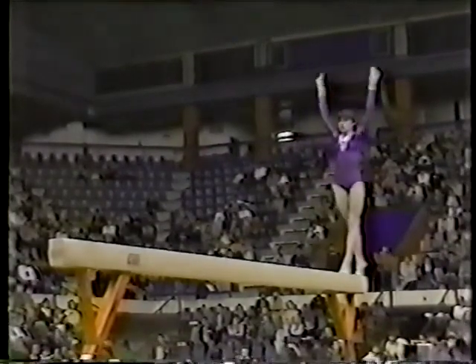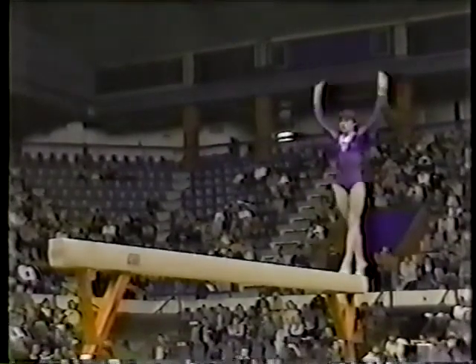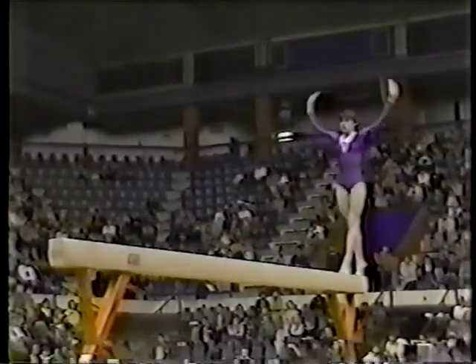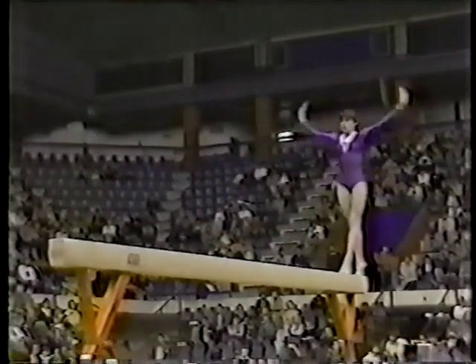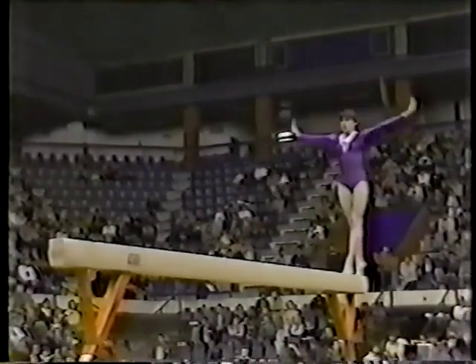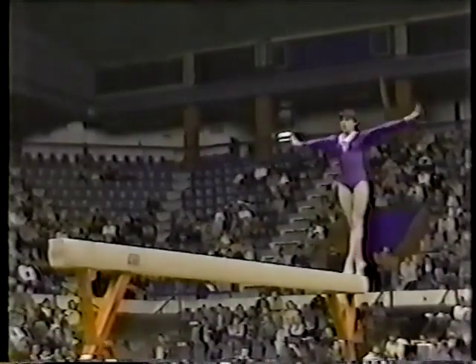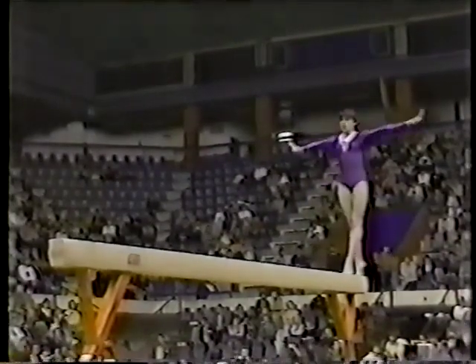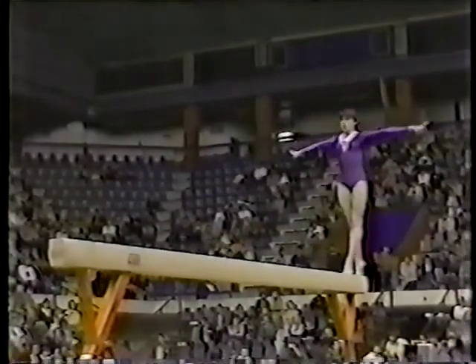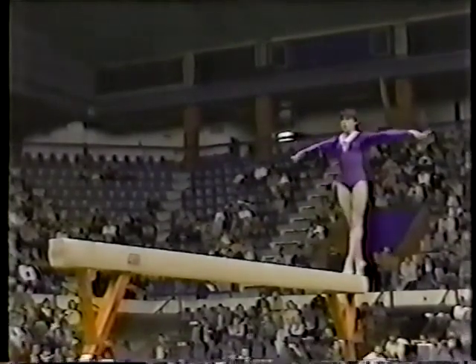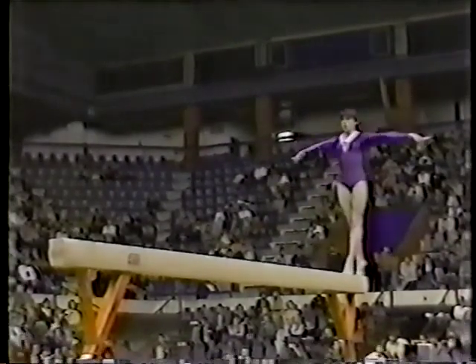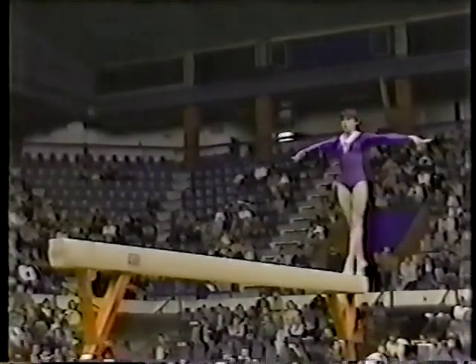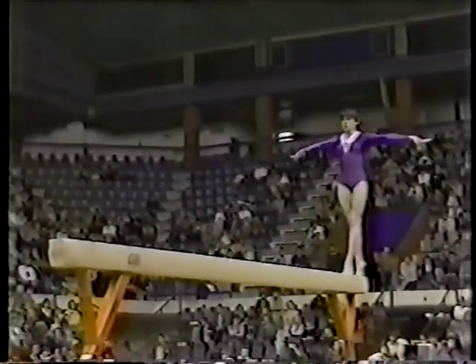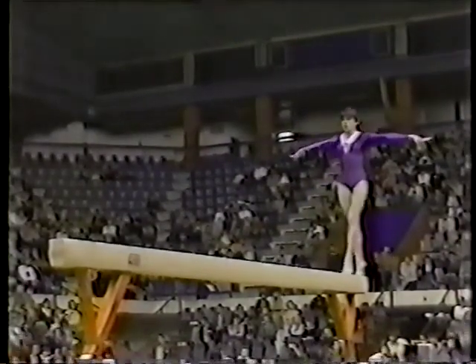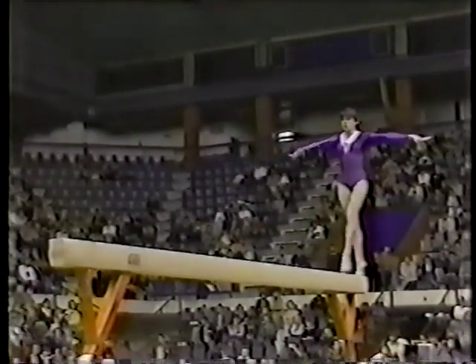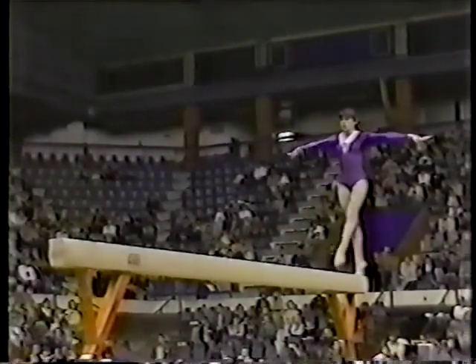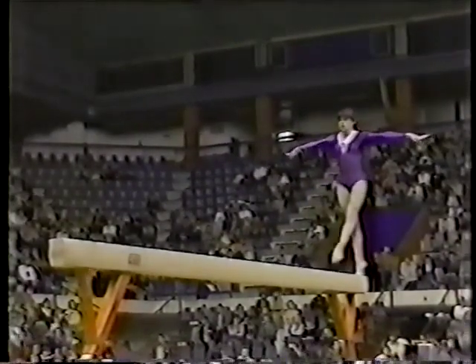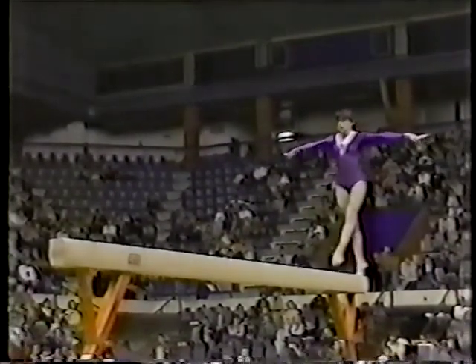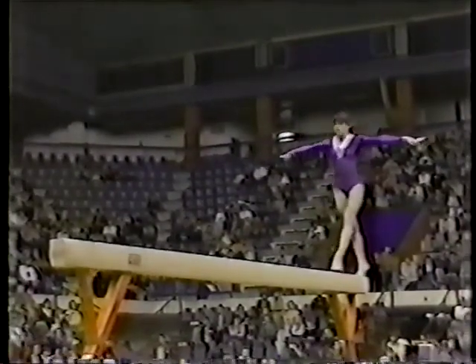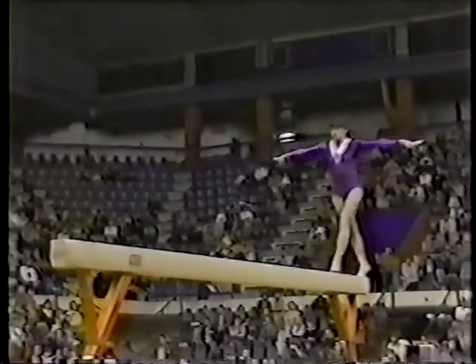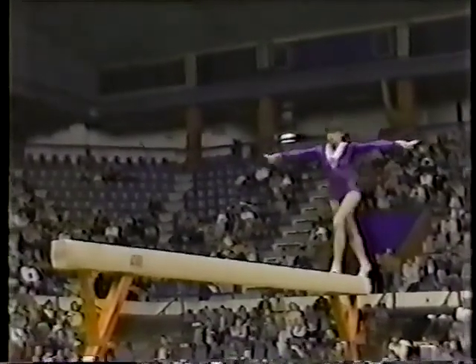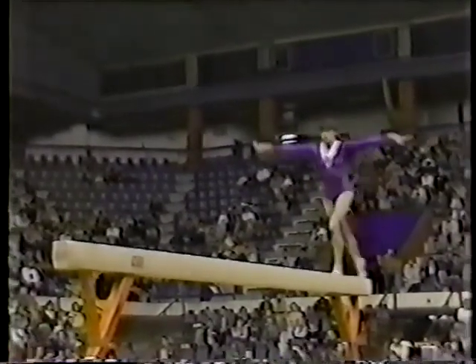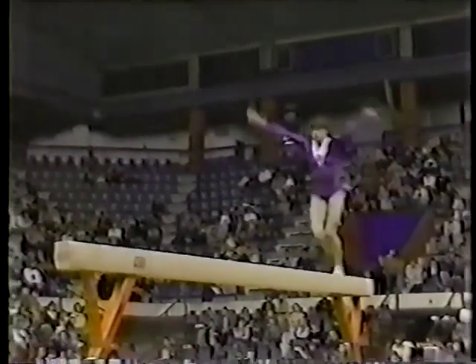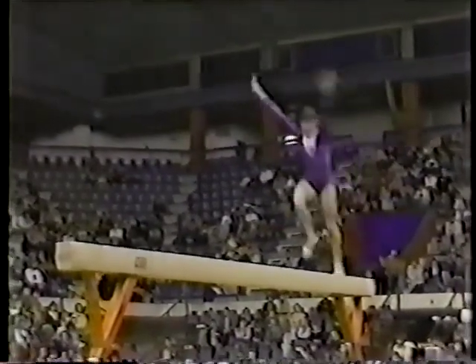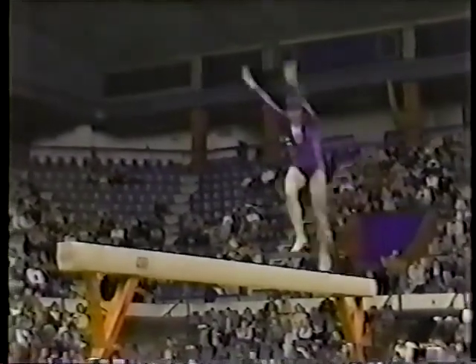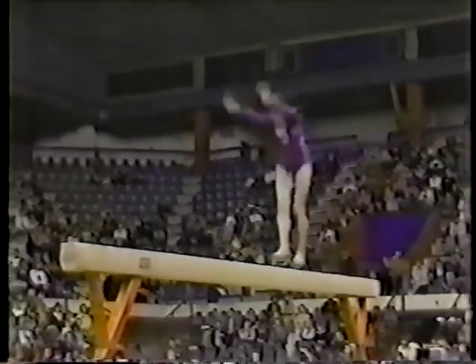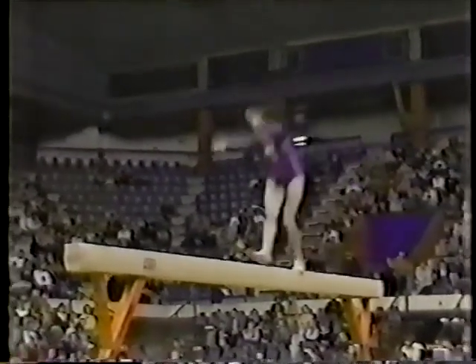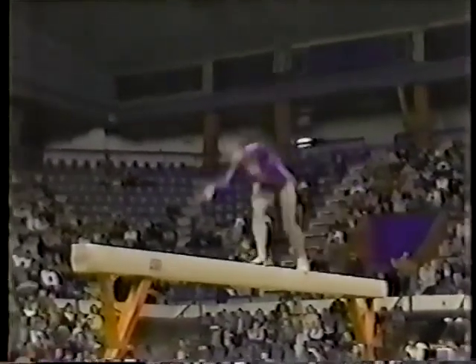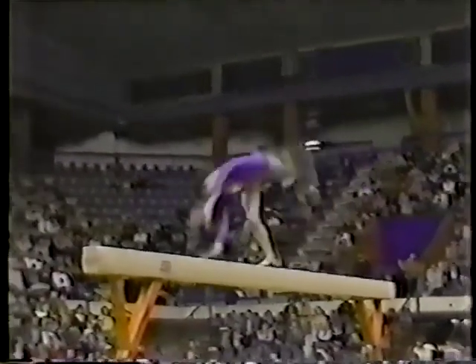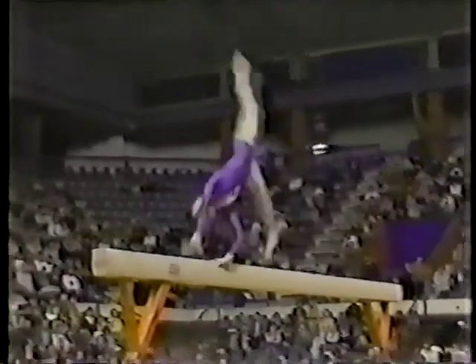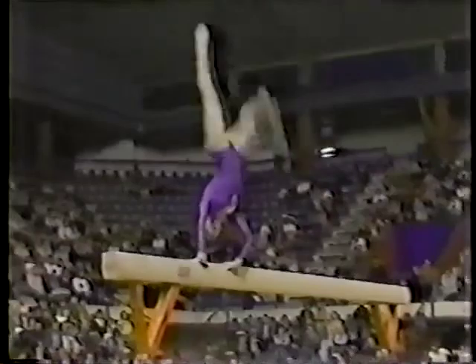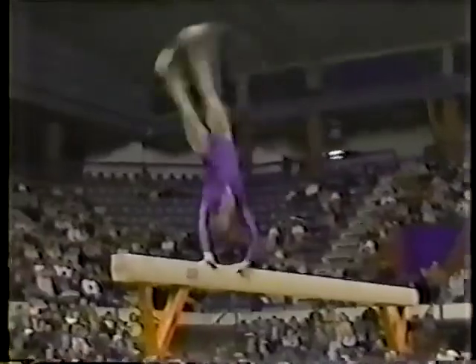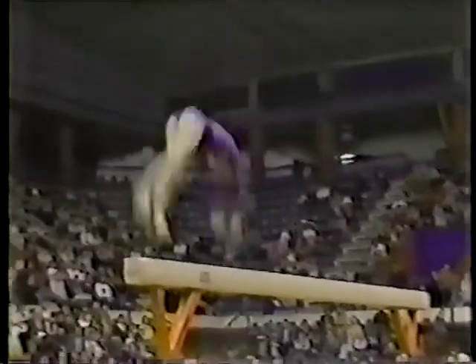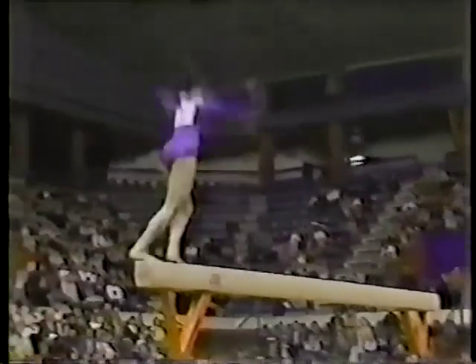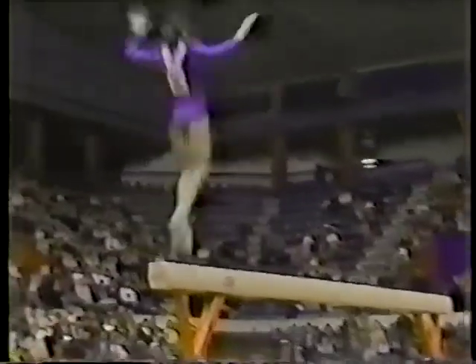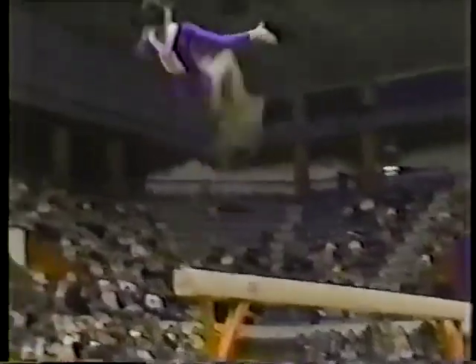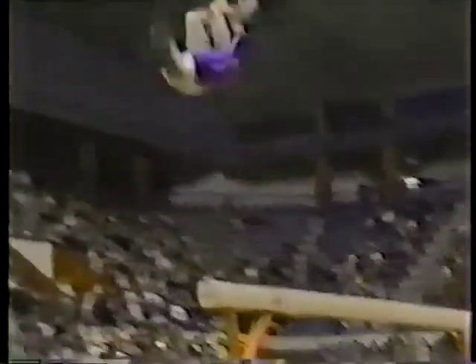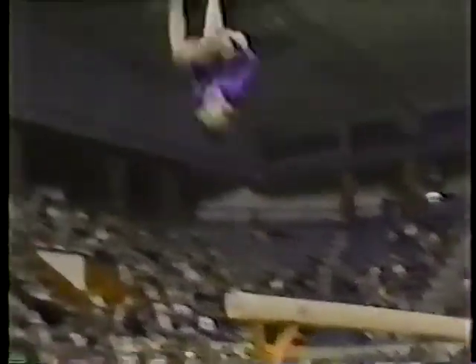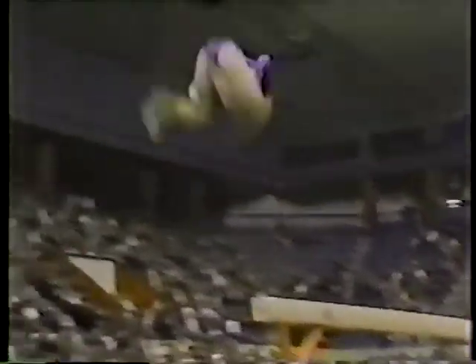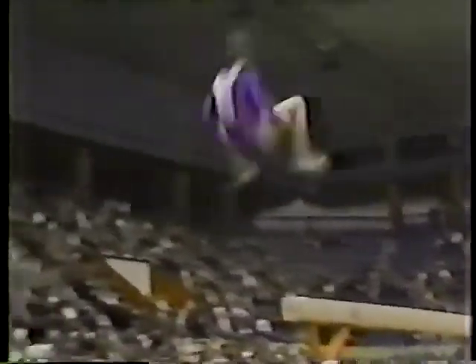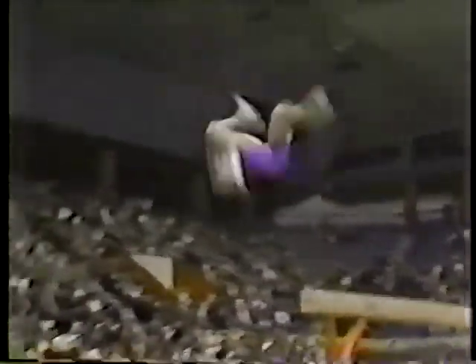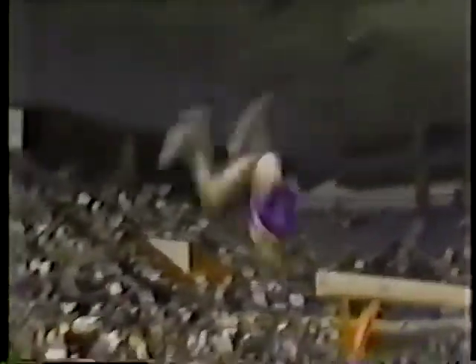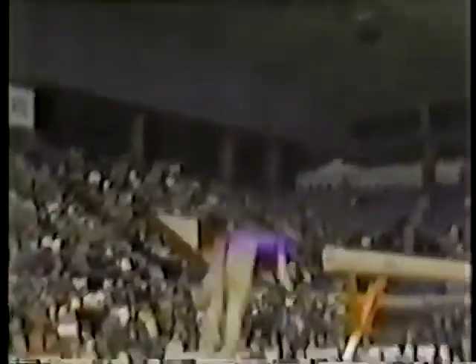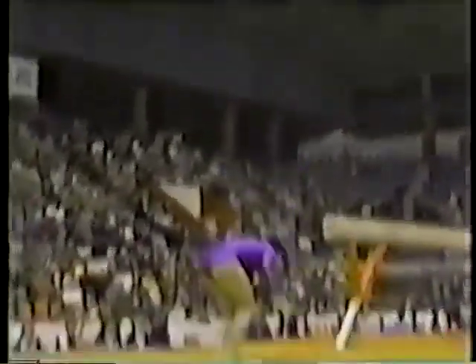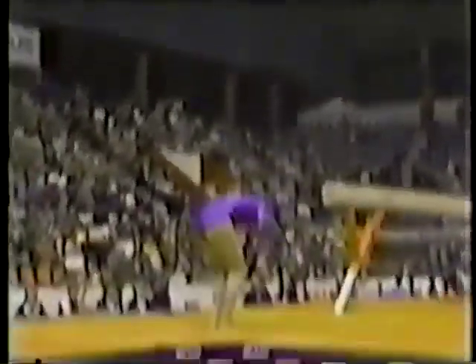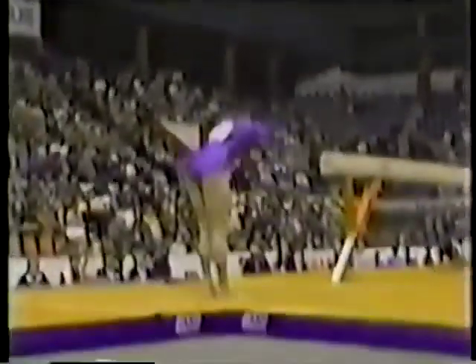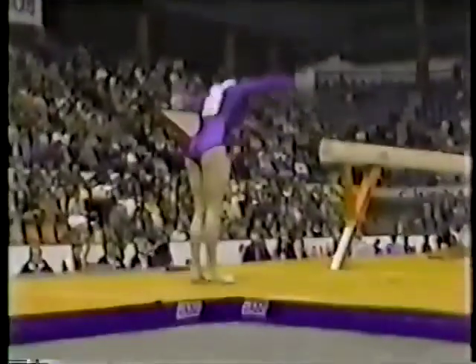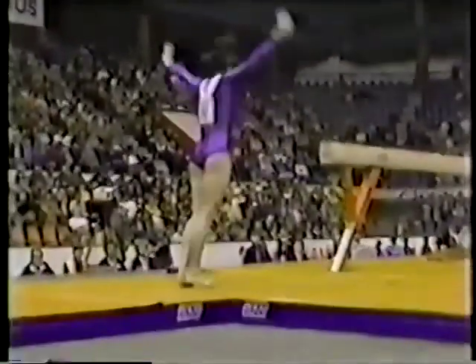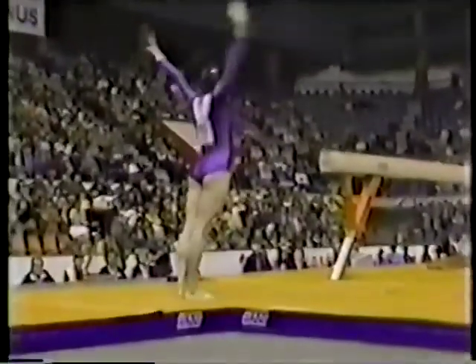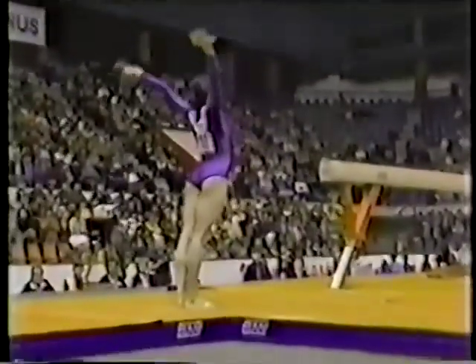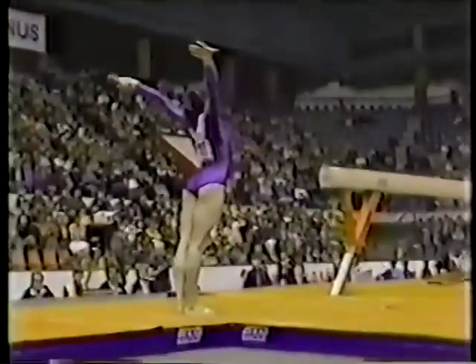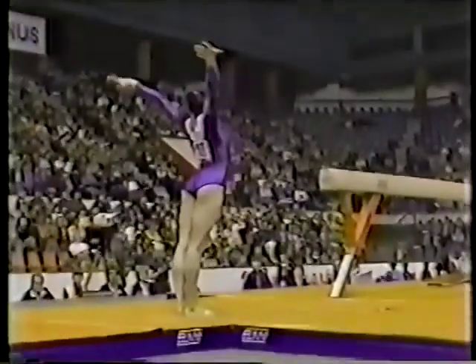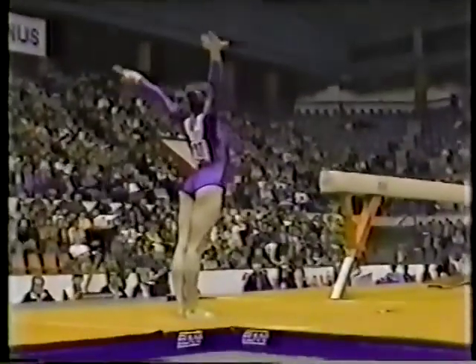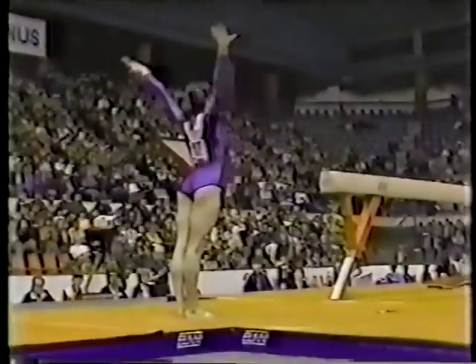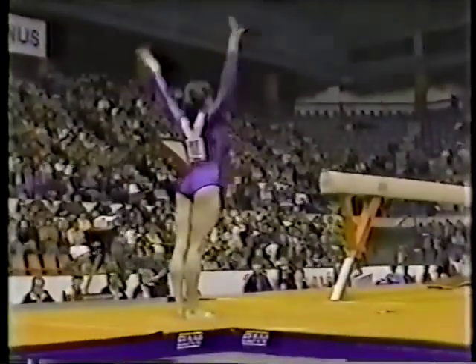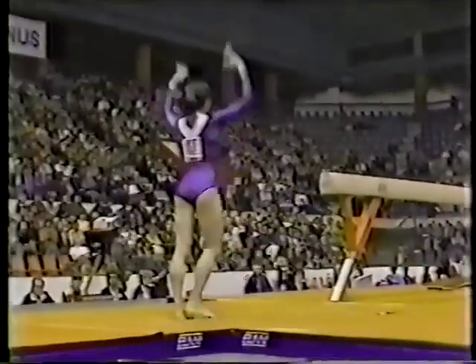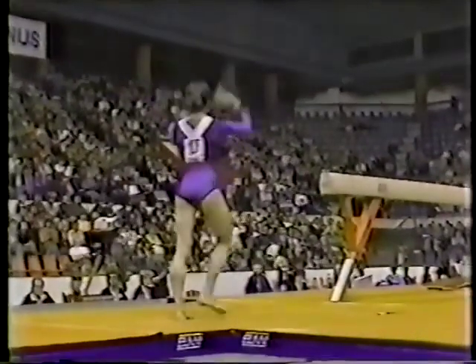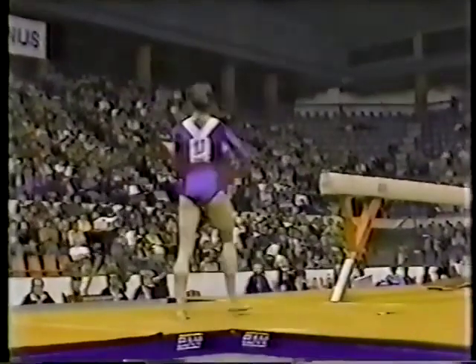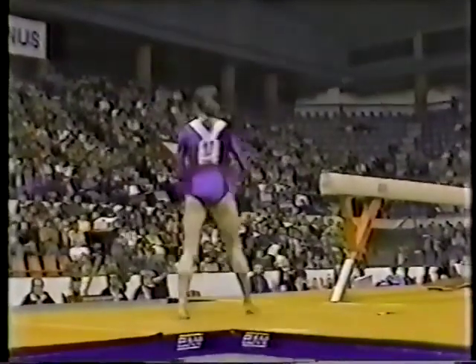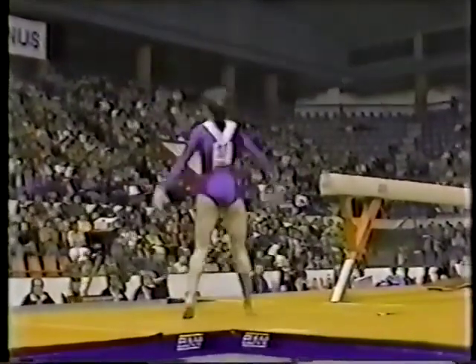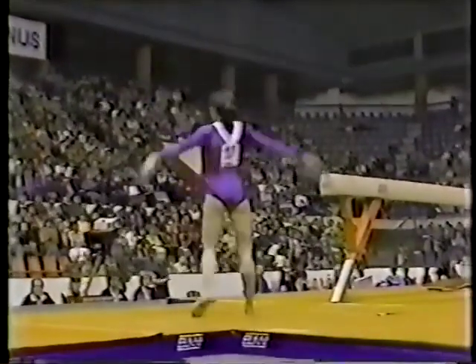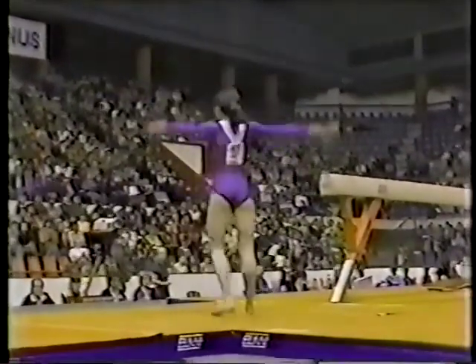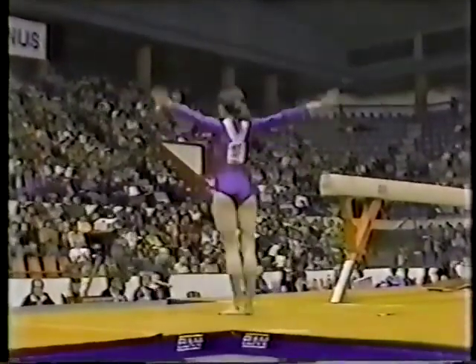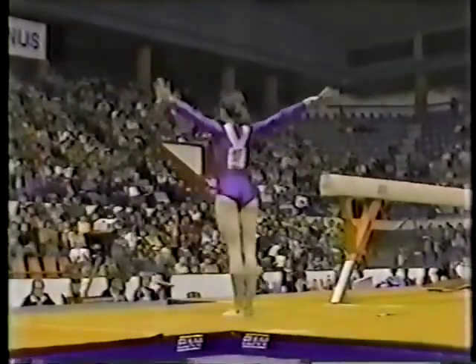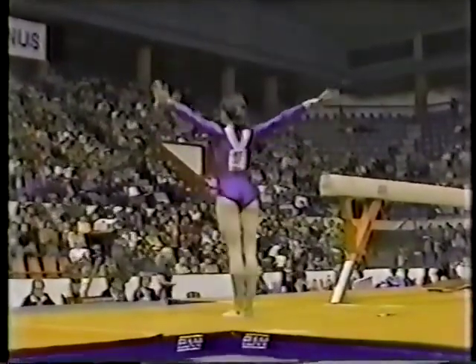Now, this extraordinarily poised young lady getting set up for her double back off. Takes it around — oh, that's a sensational landing.